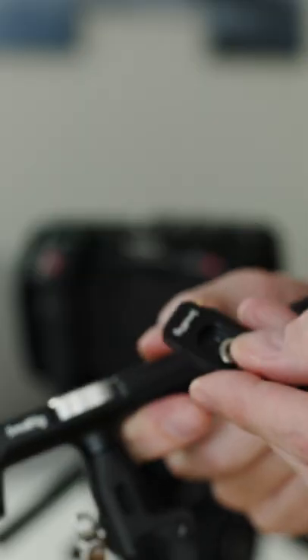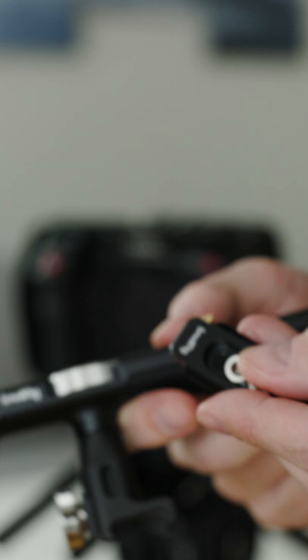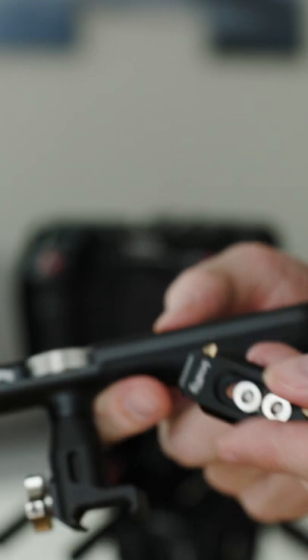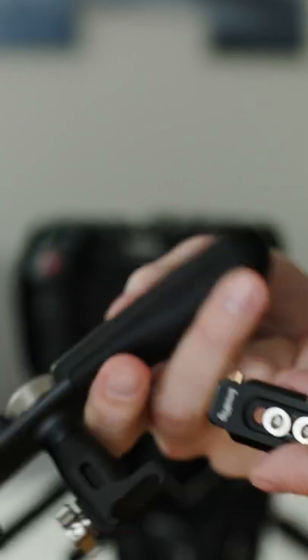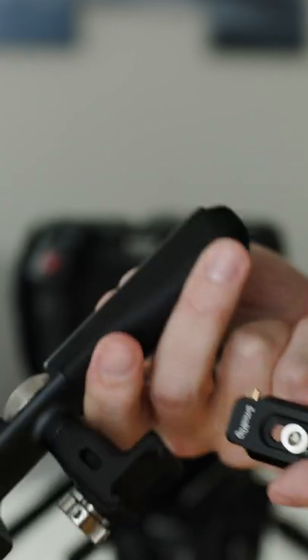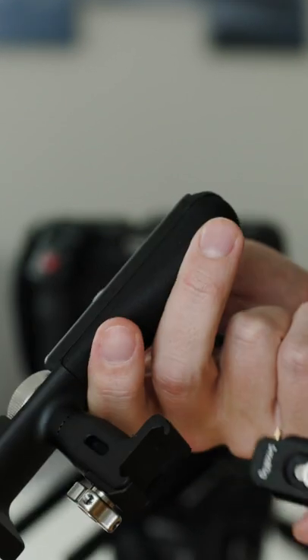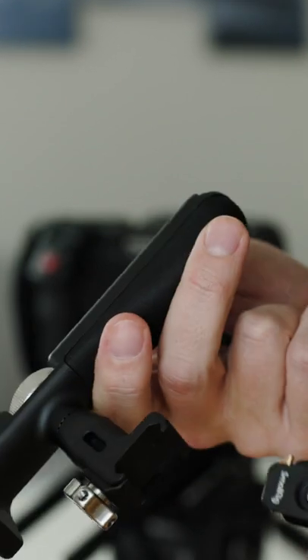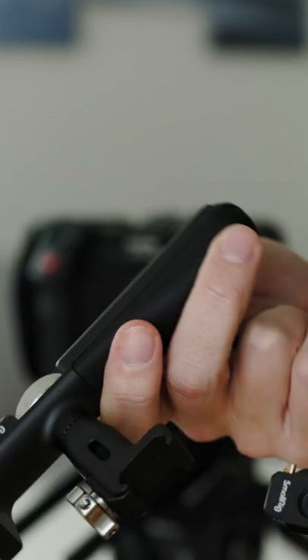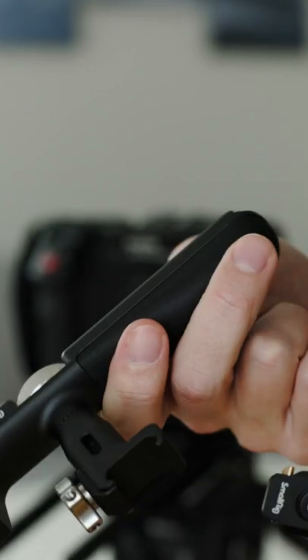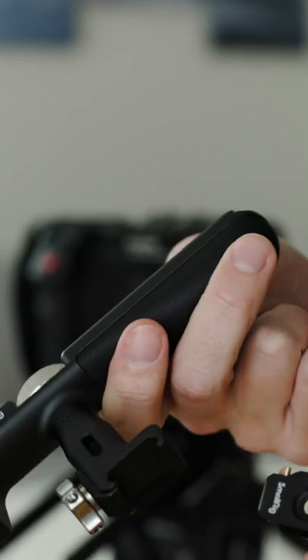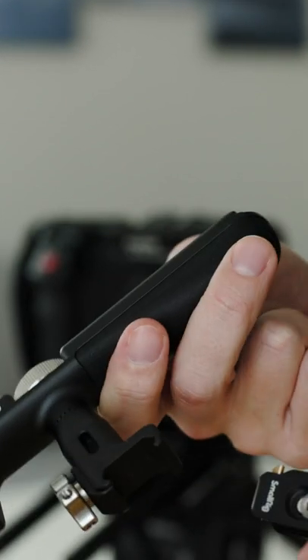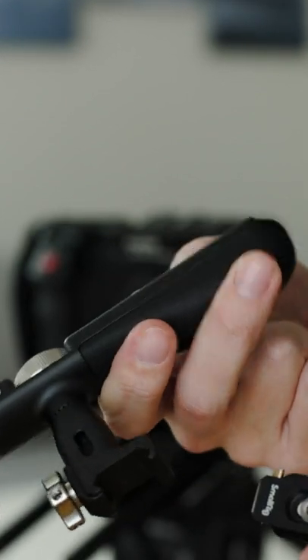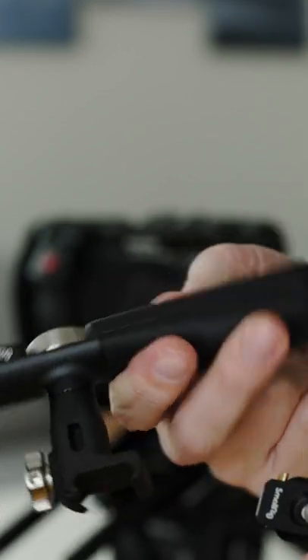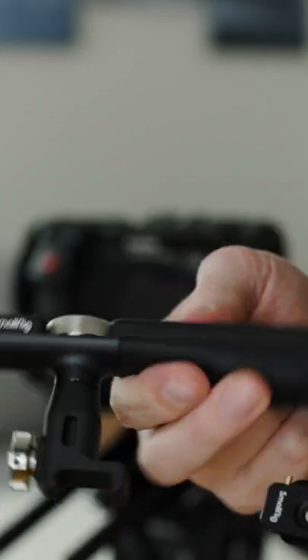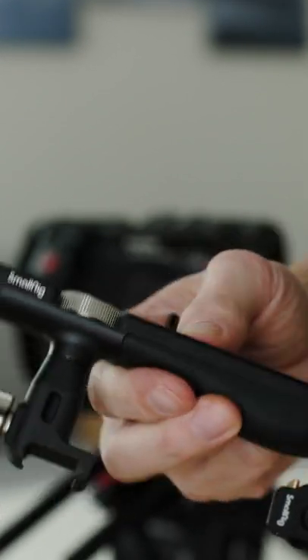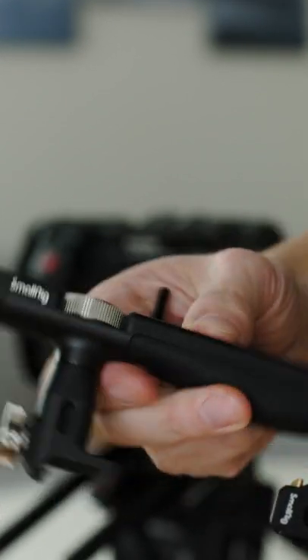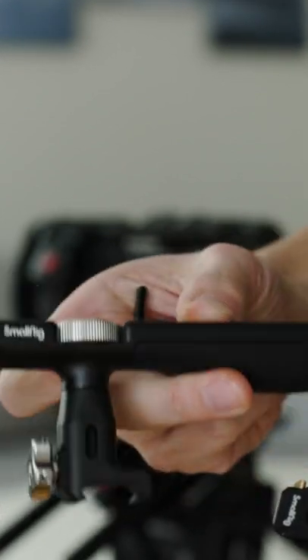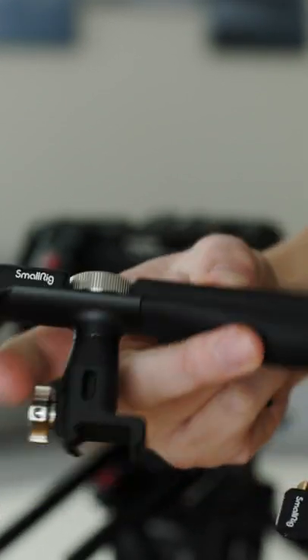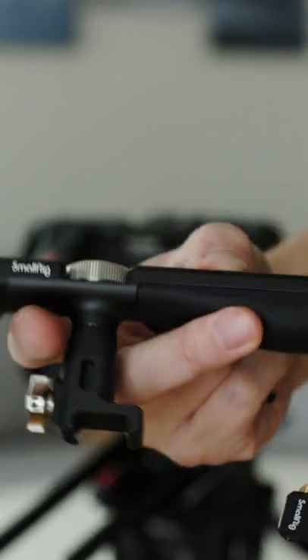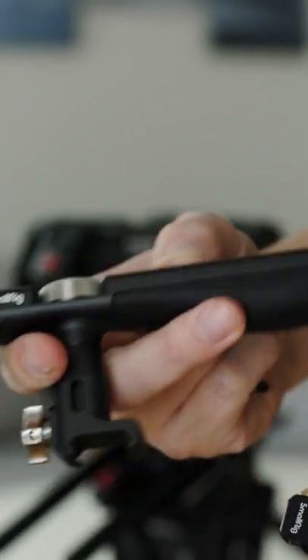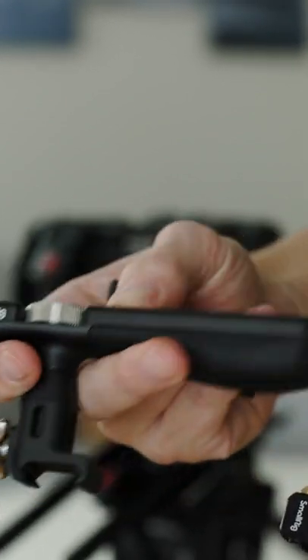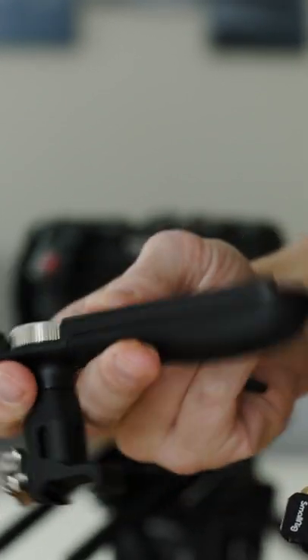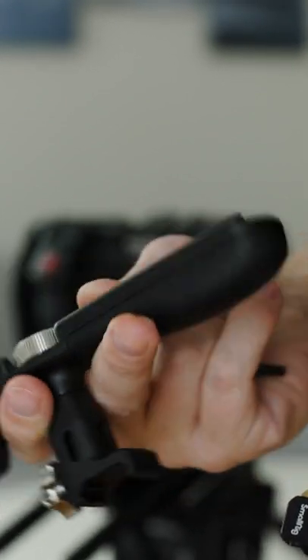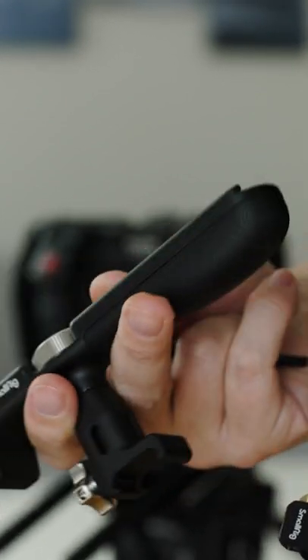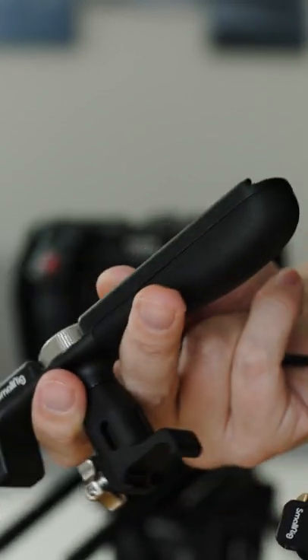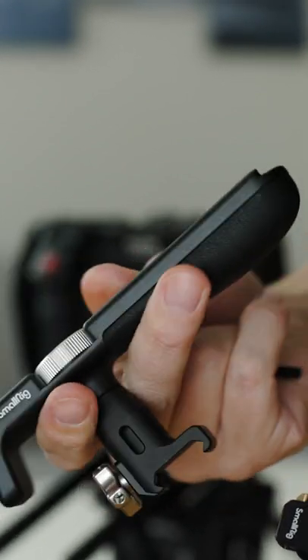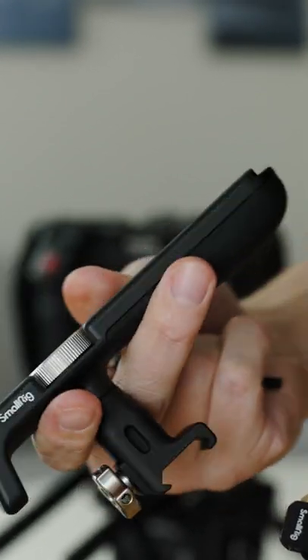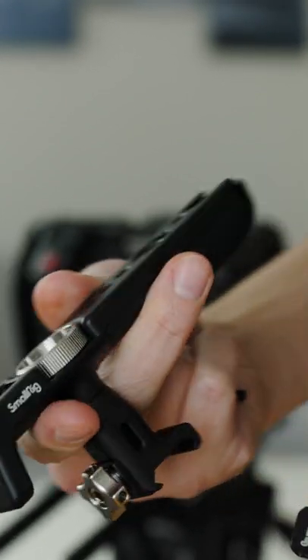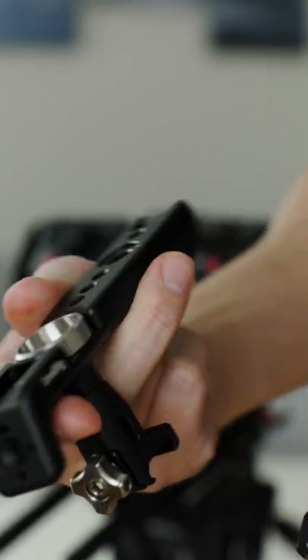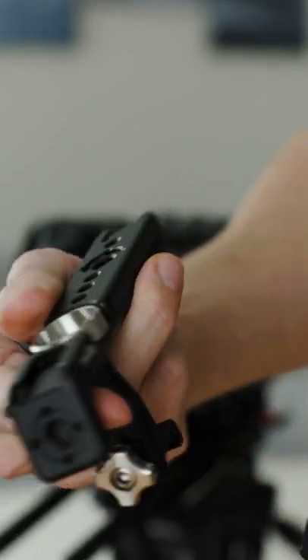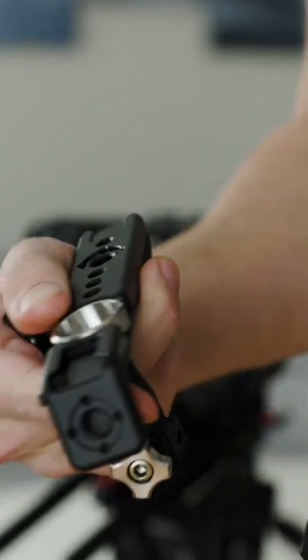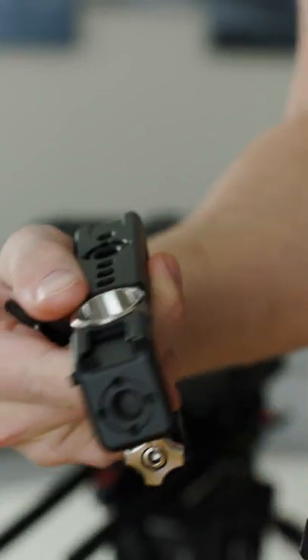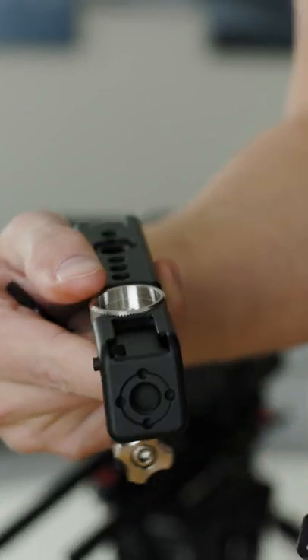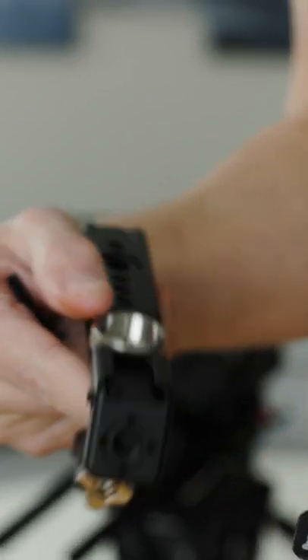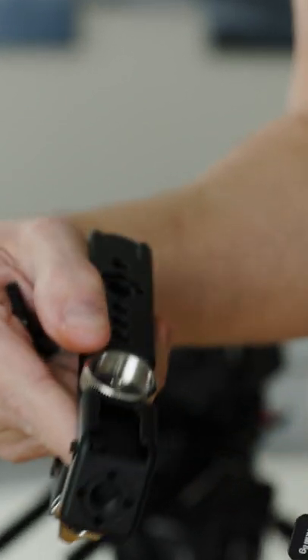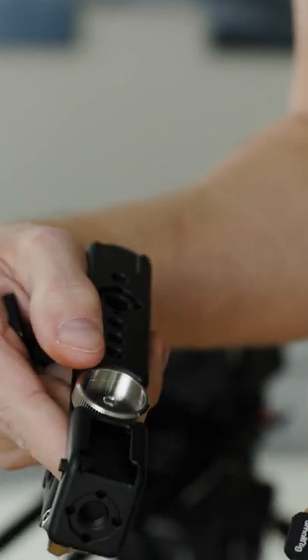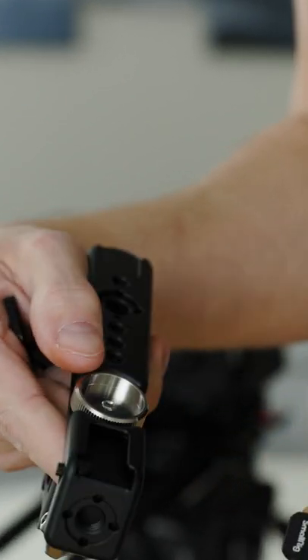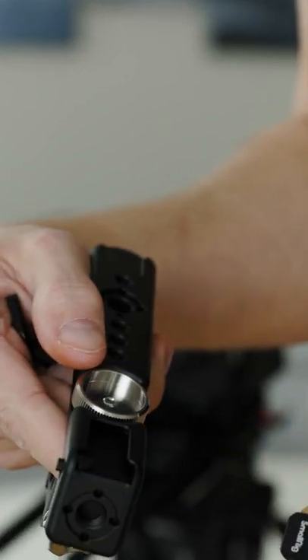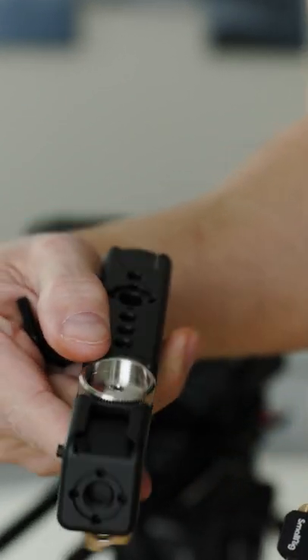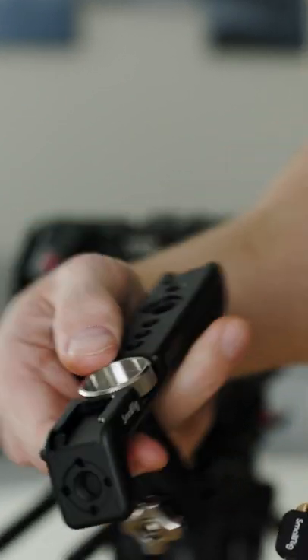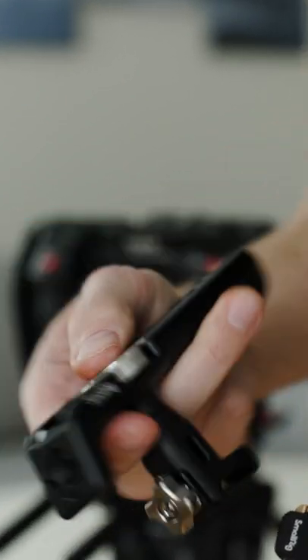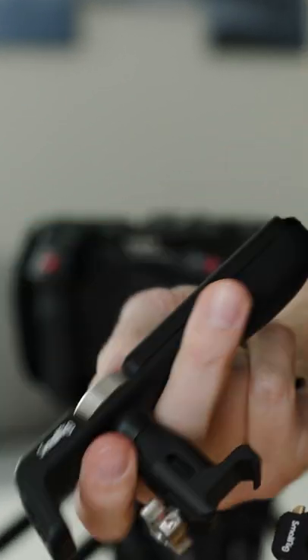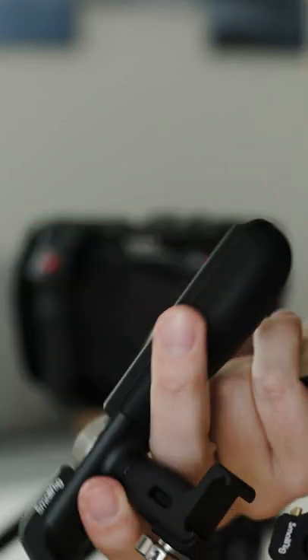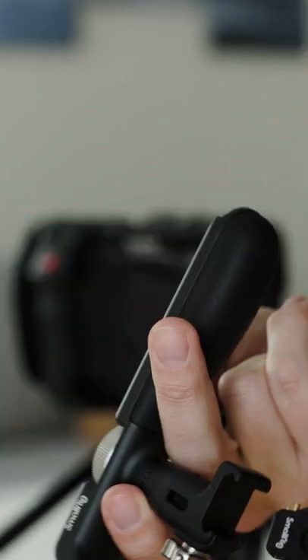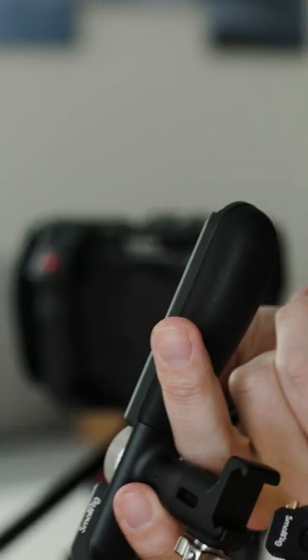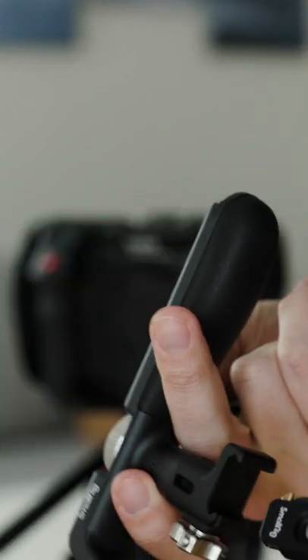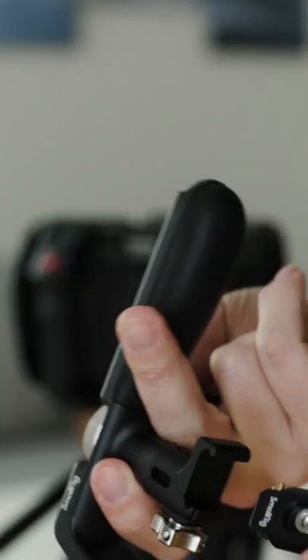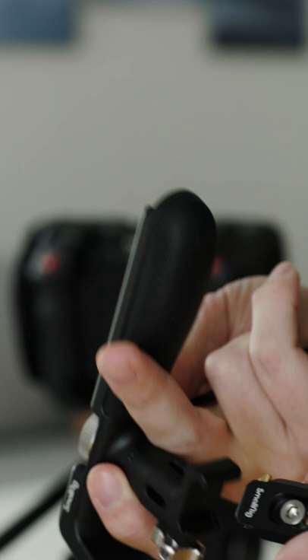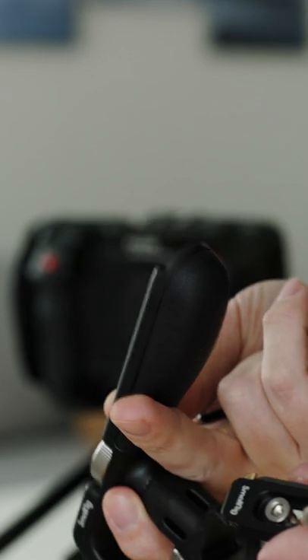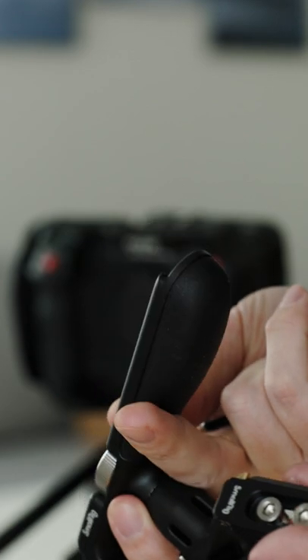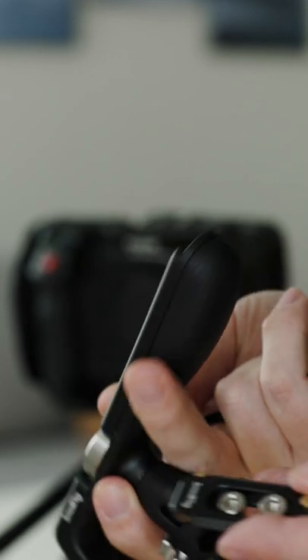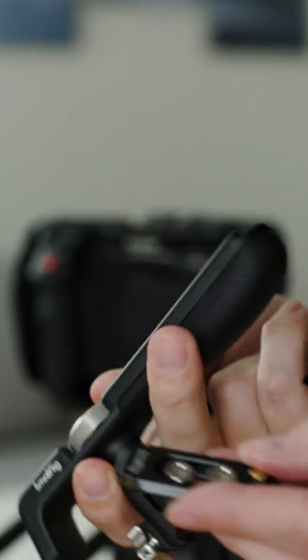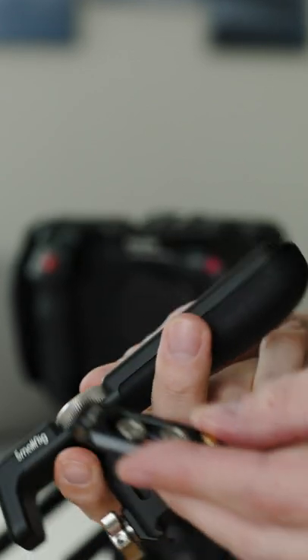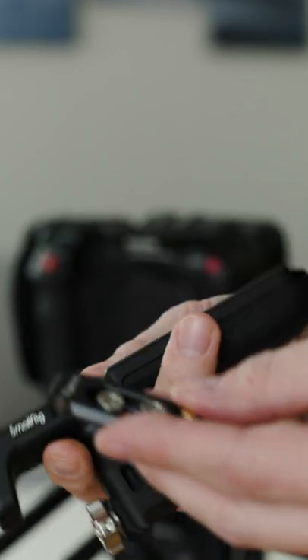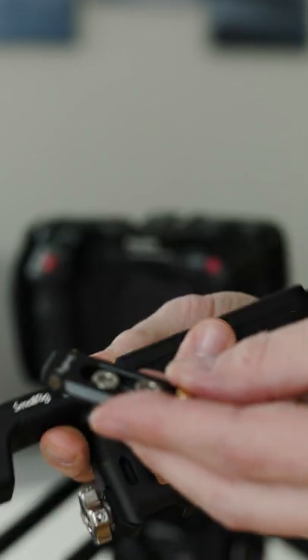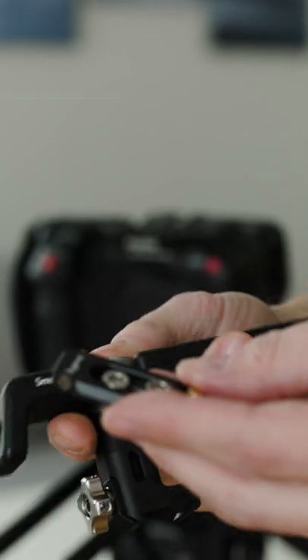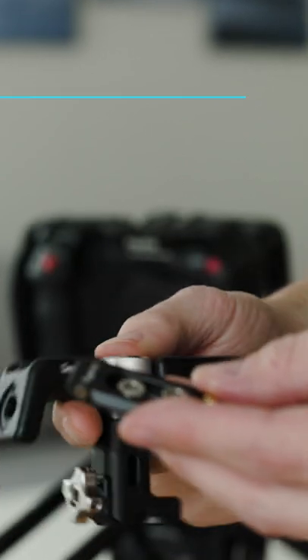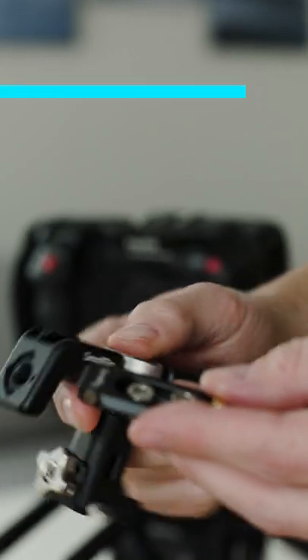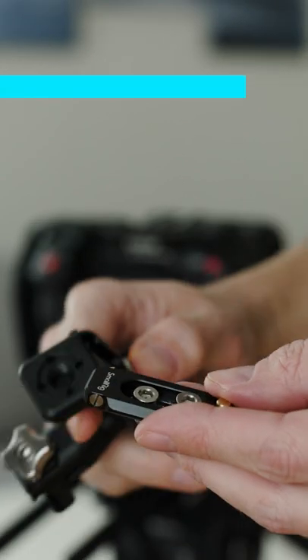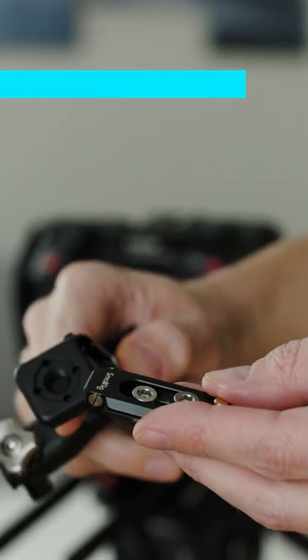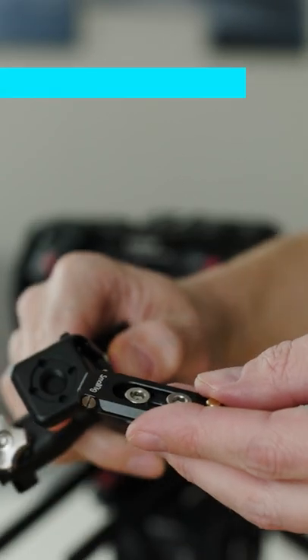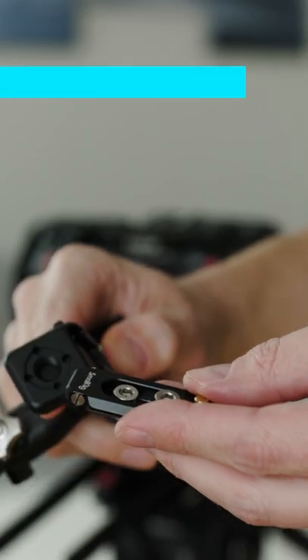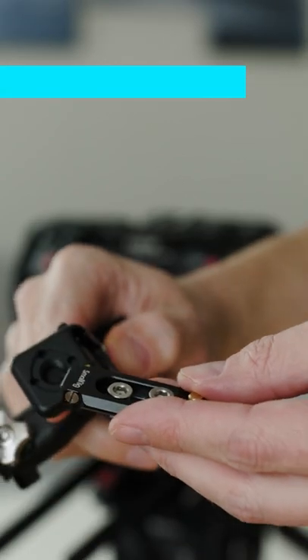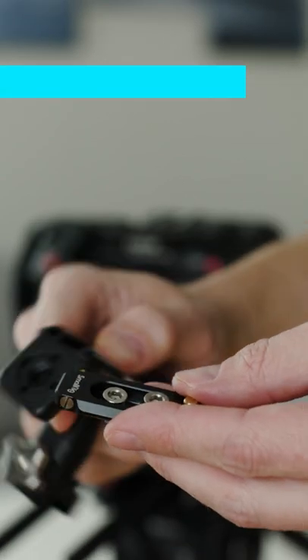This other one is a Universal NATO top handle from SmallRig. The article number is 2950 if you want to google it.